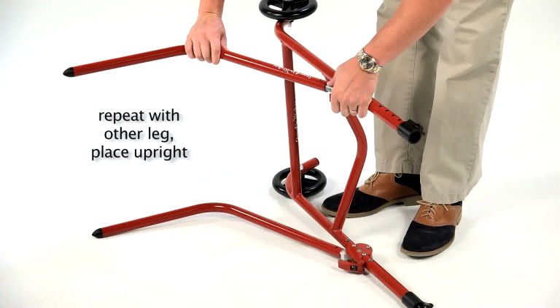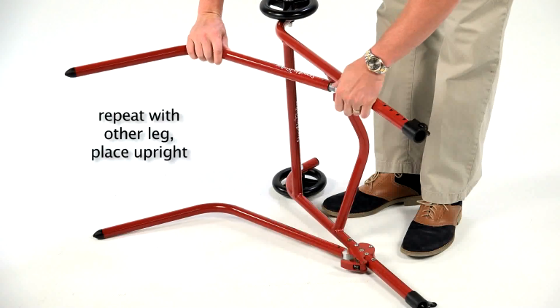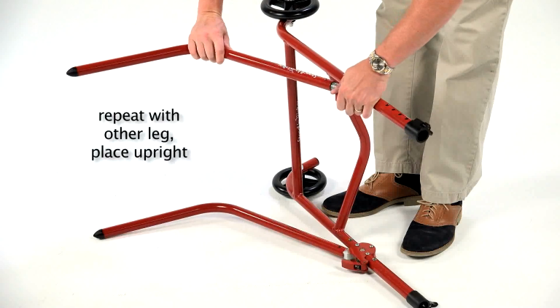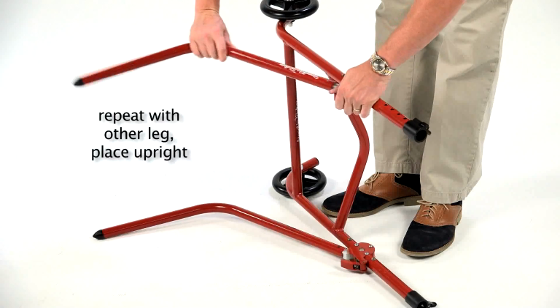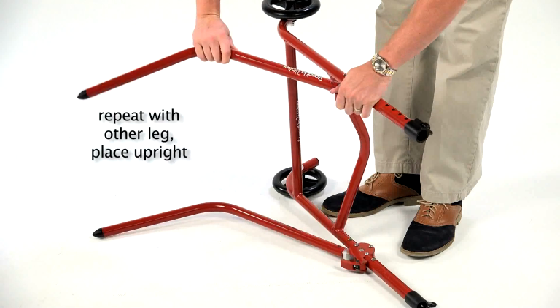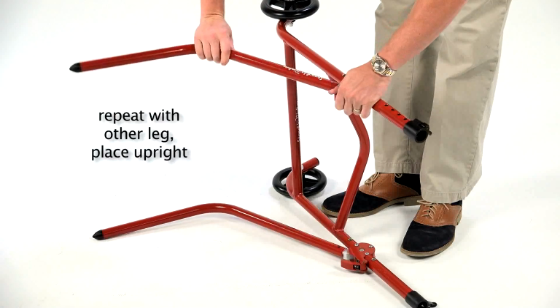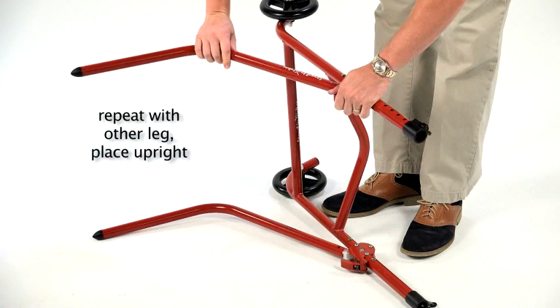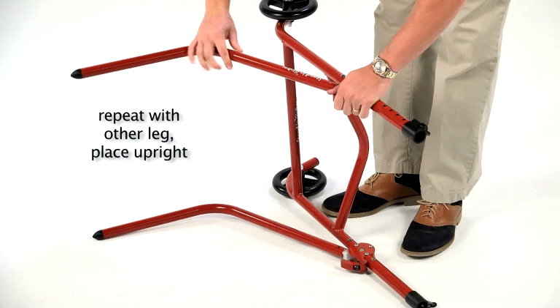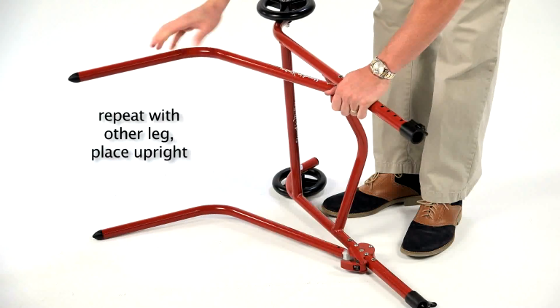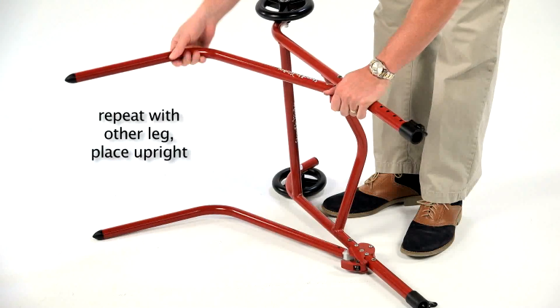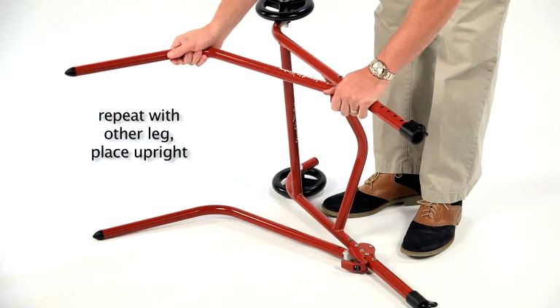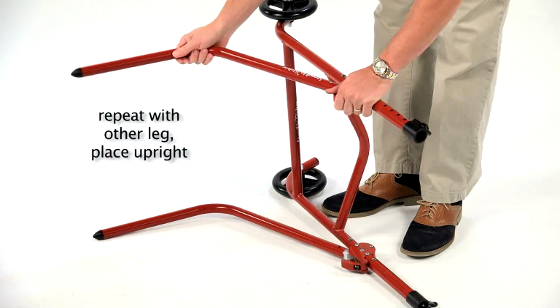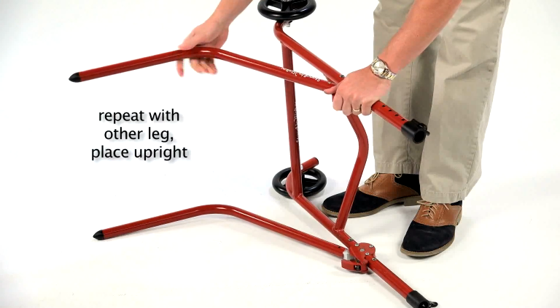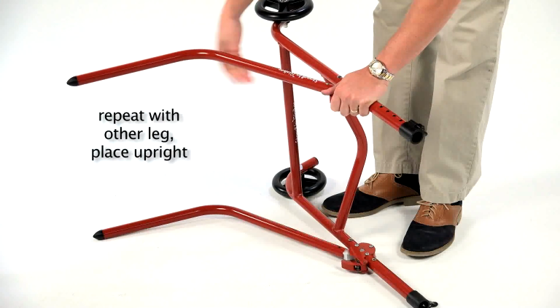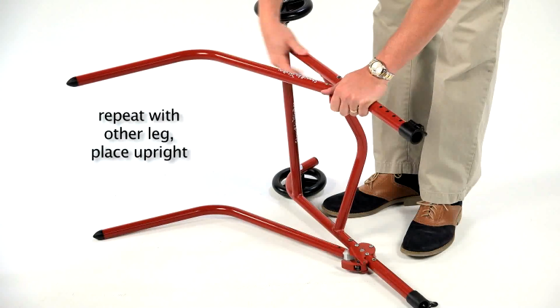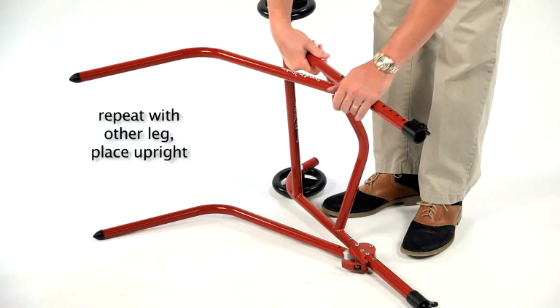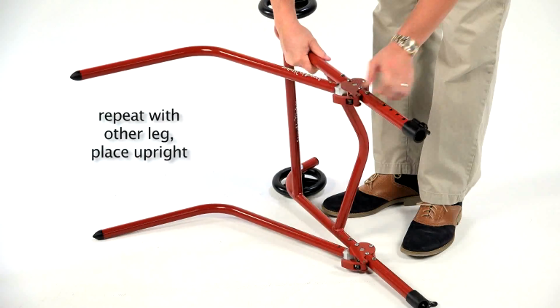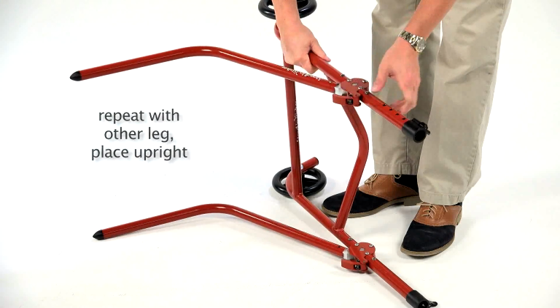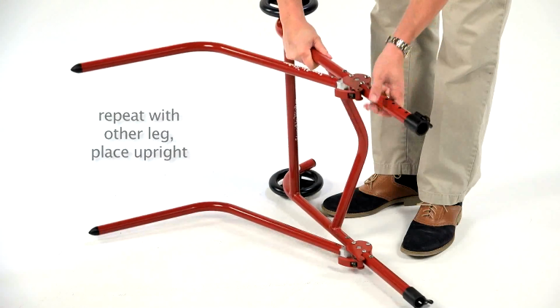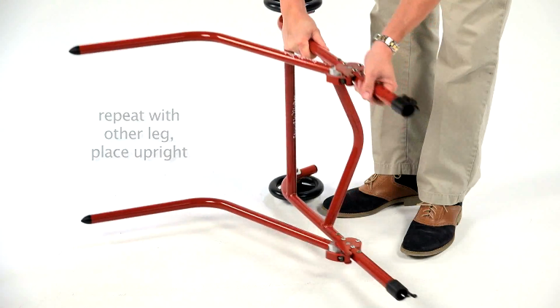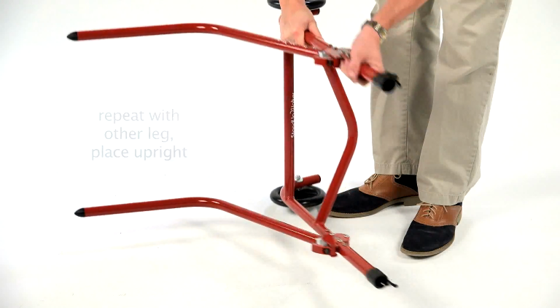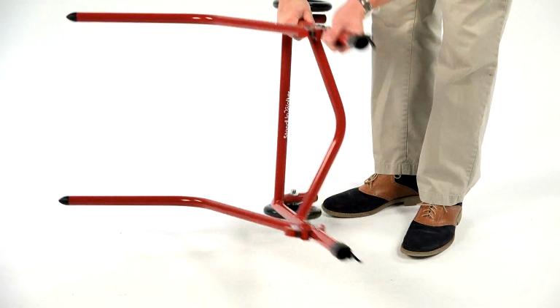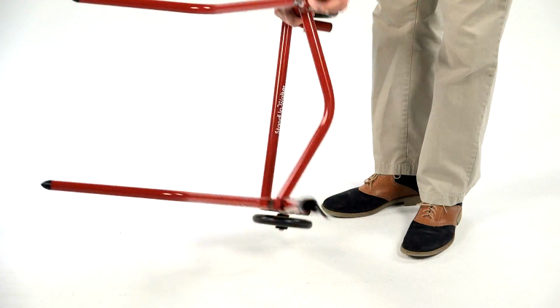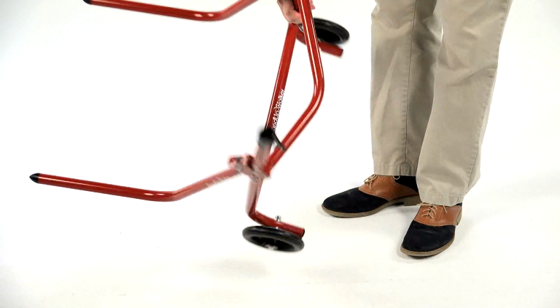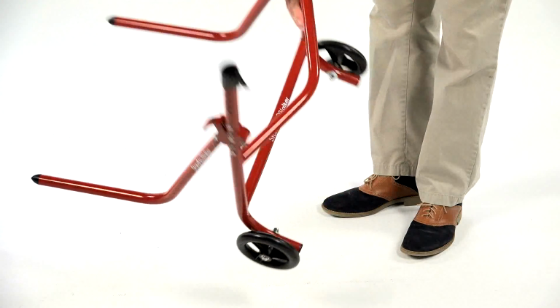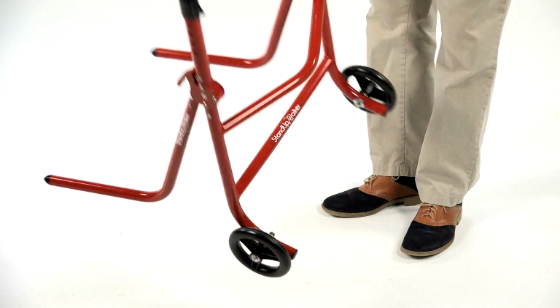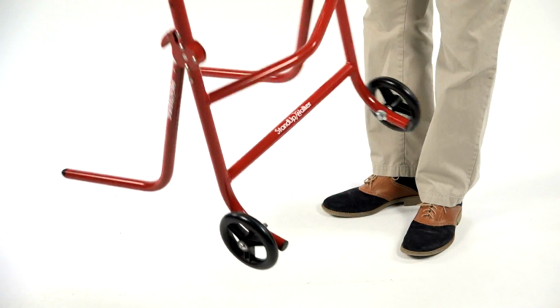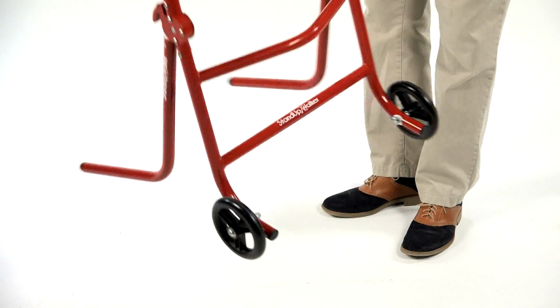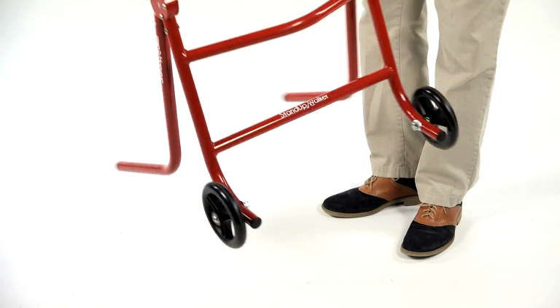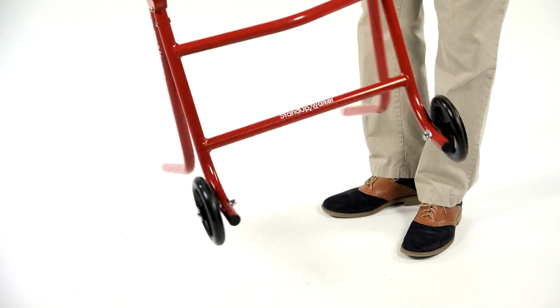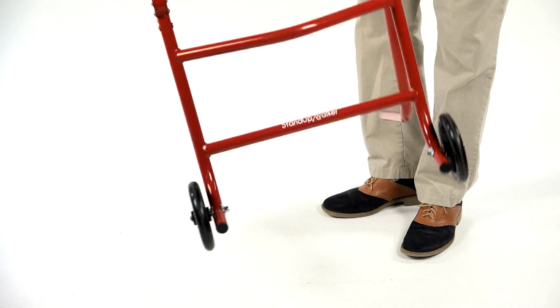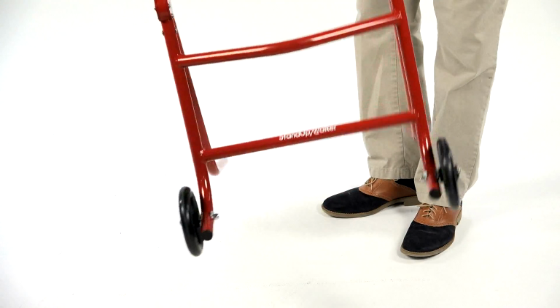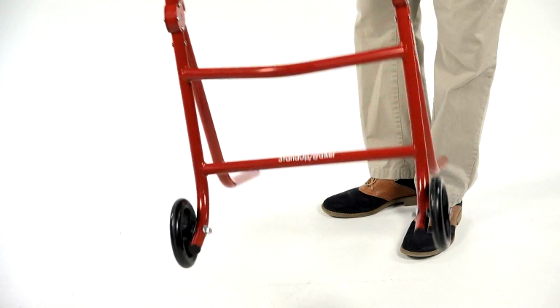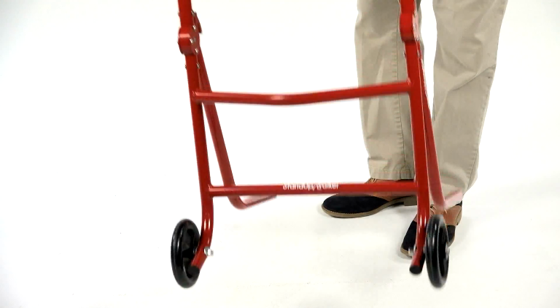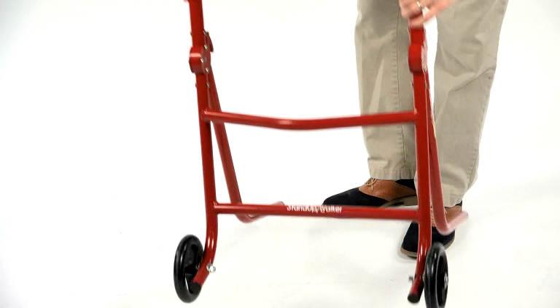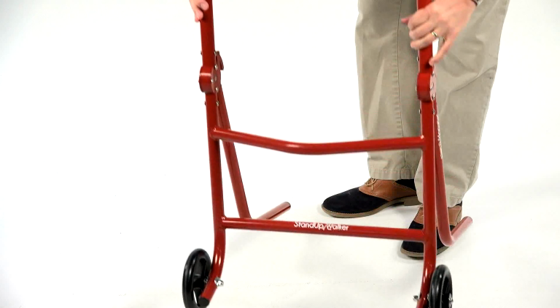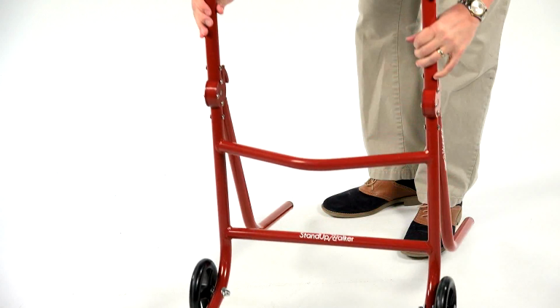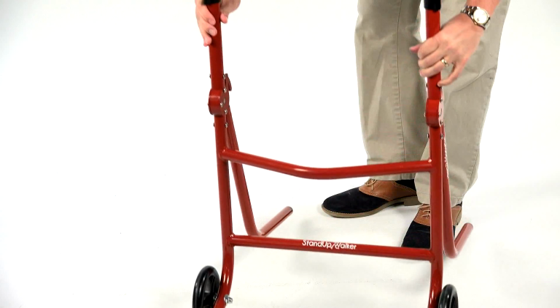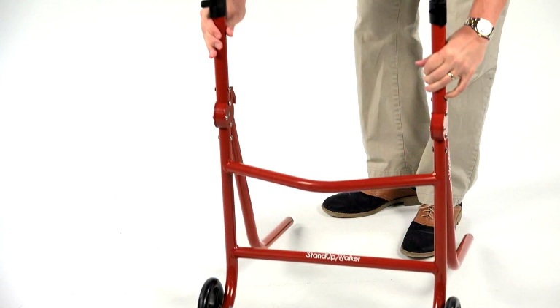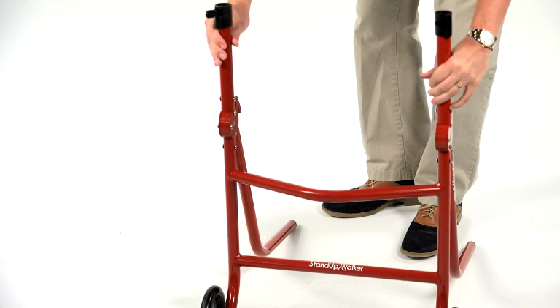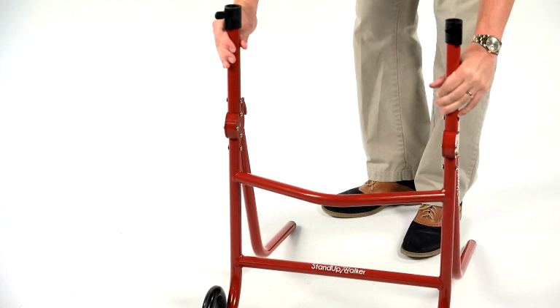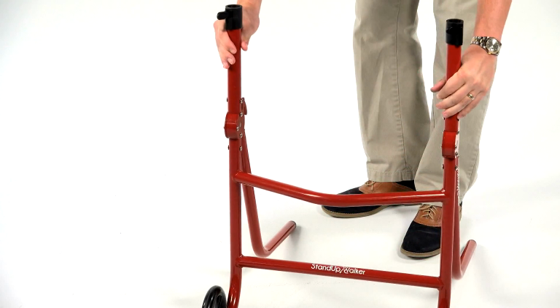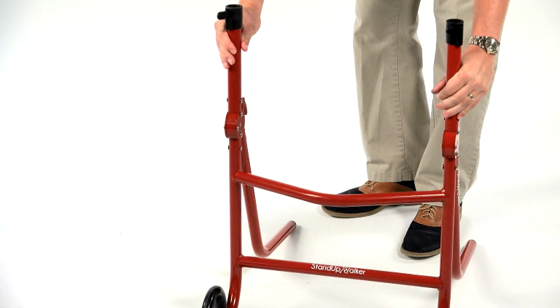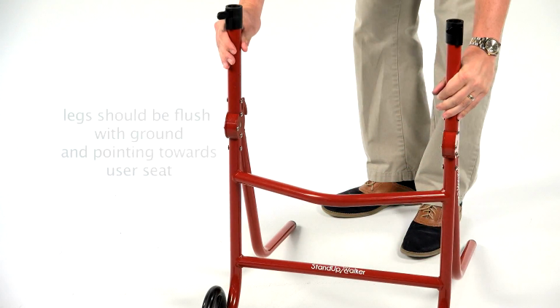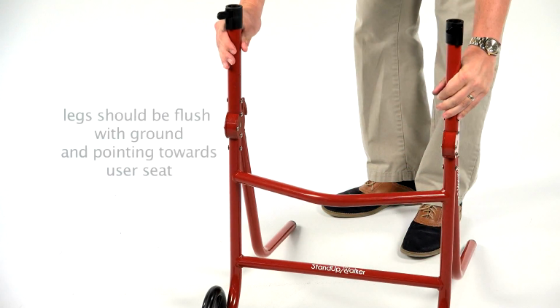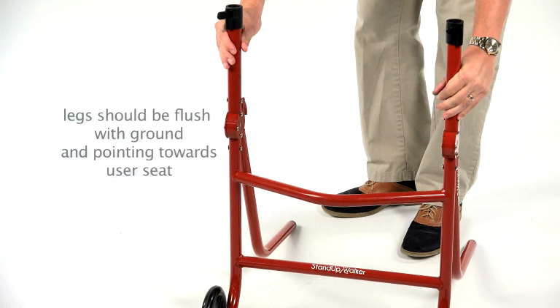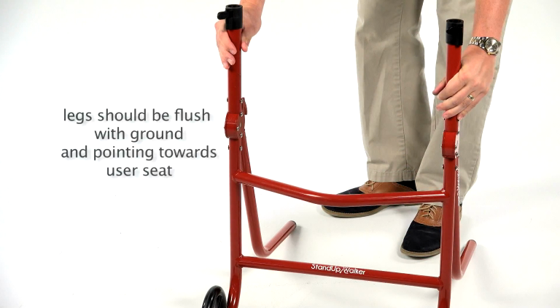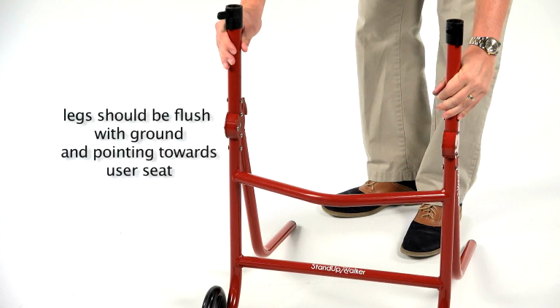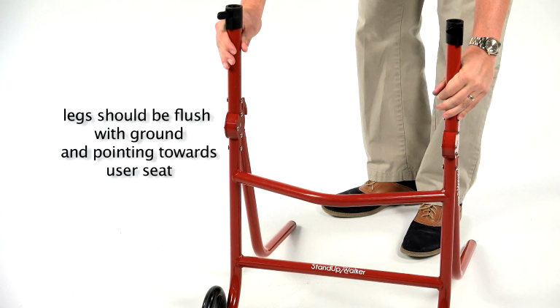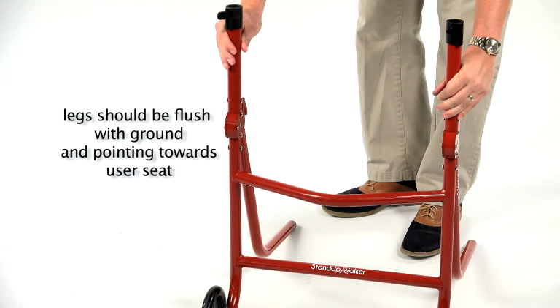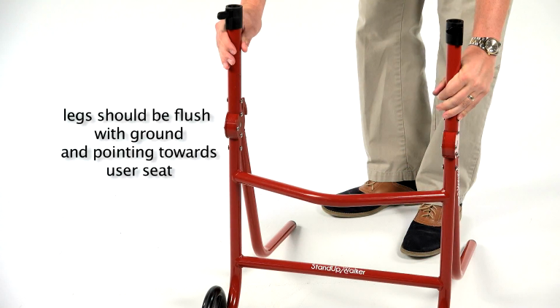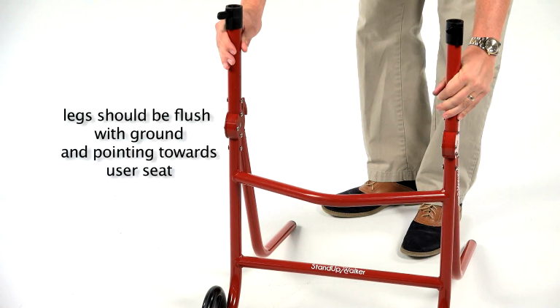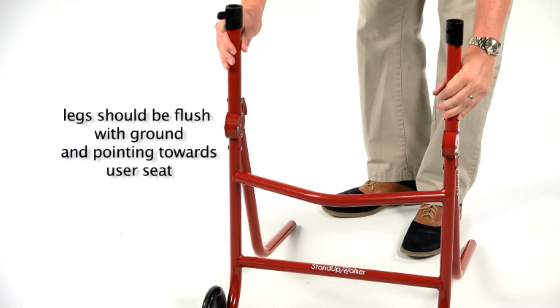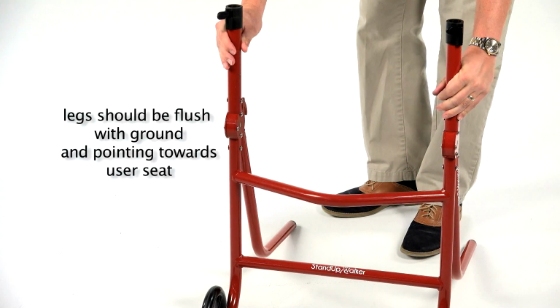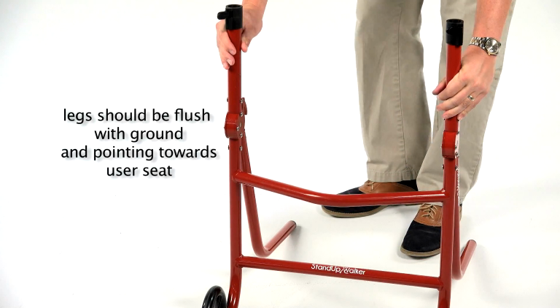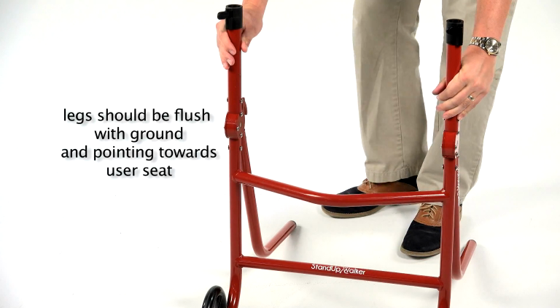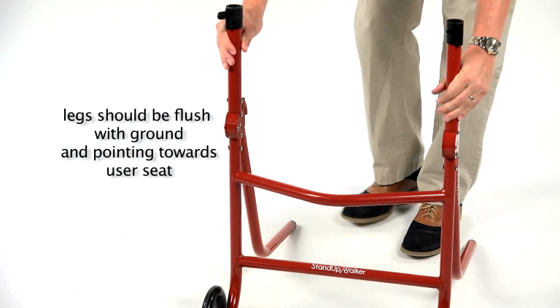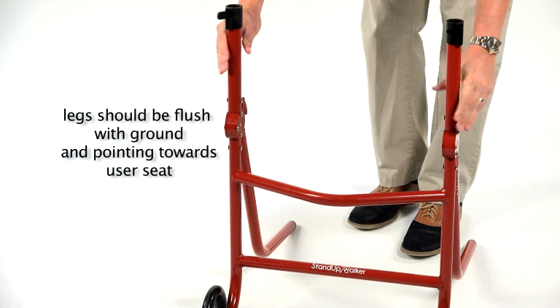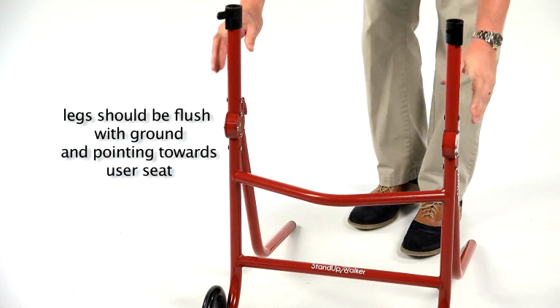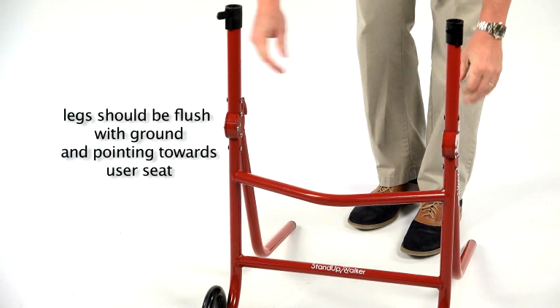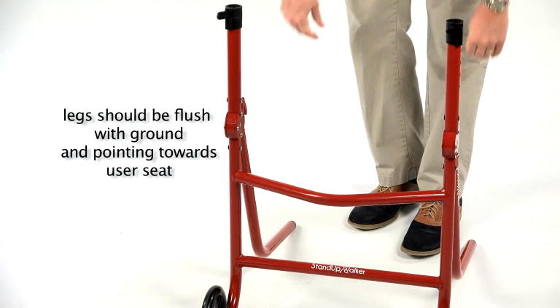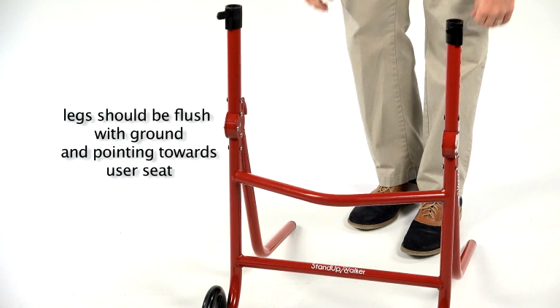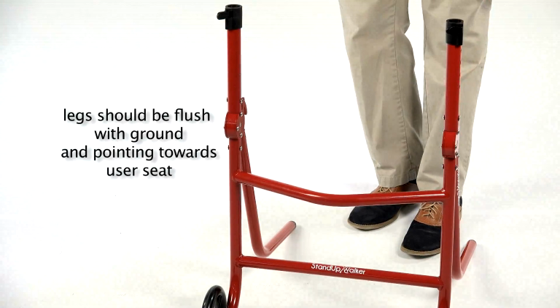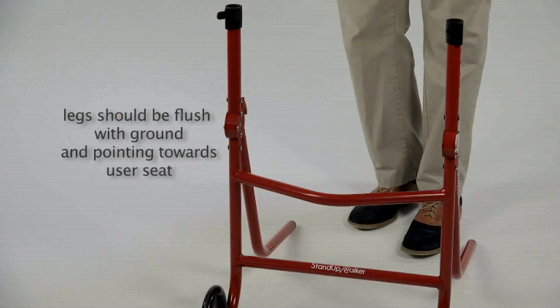Now the stand-up walker should be placed upright. The stand-up walker's ski-shaped legs should be flush with the ground and pointing towards a user's seat.